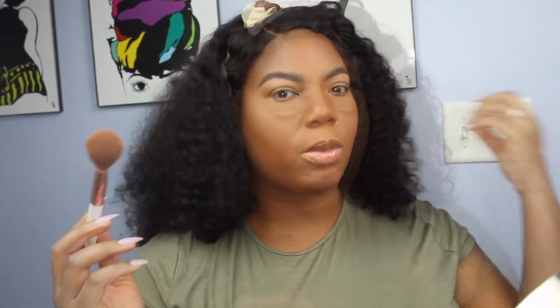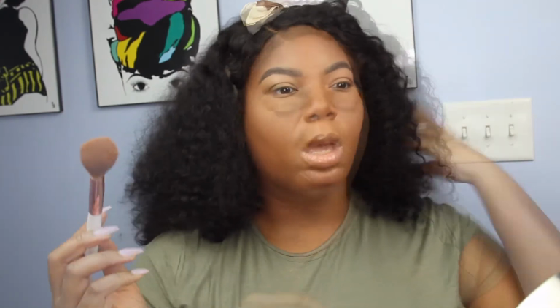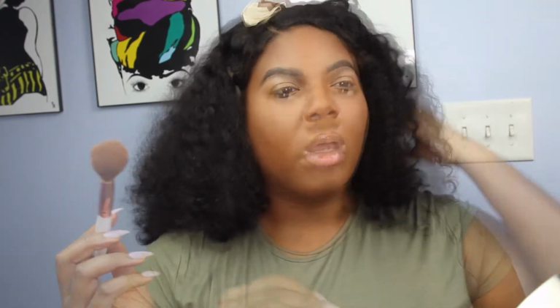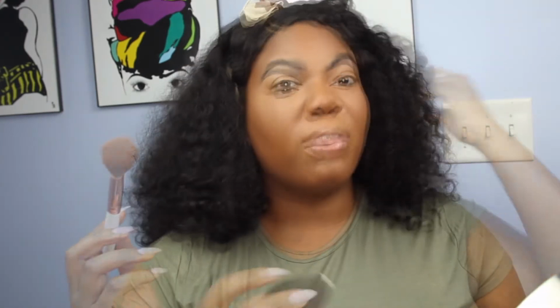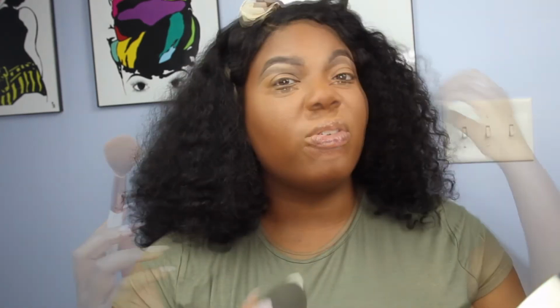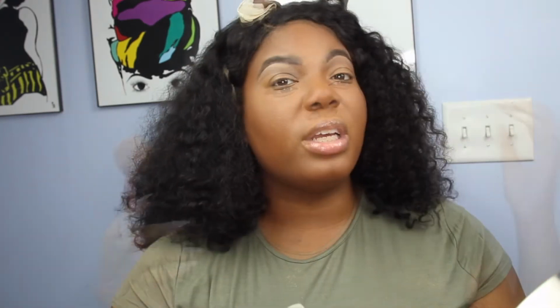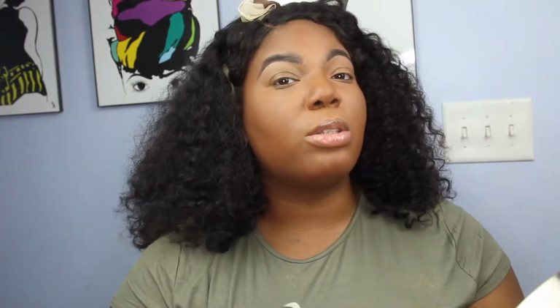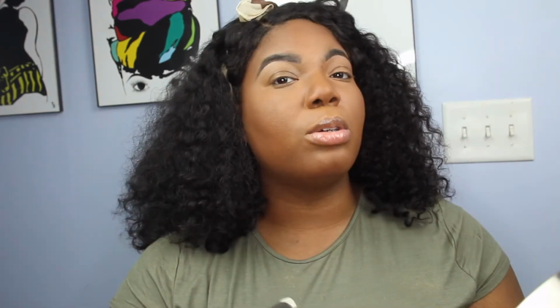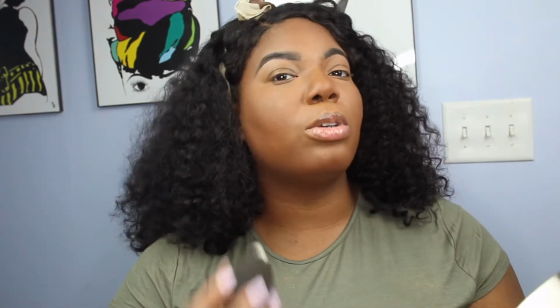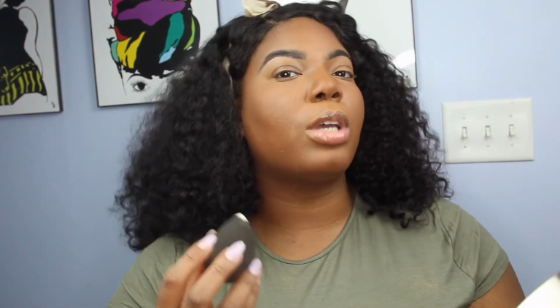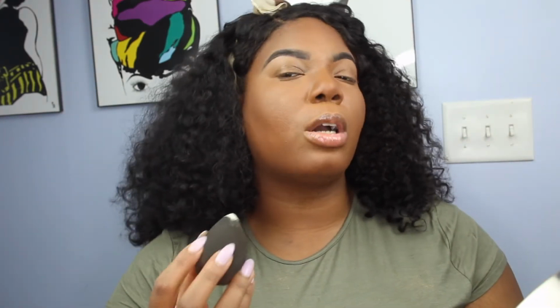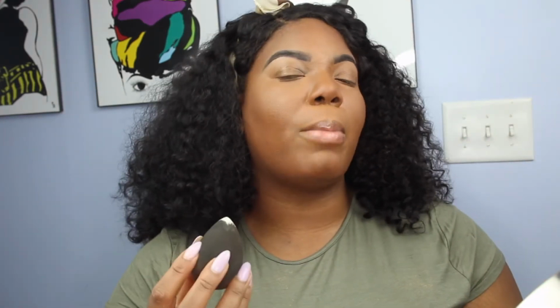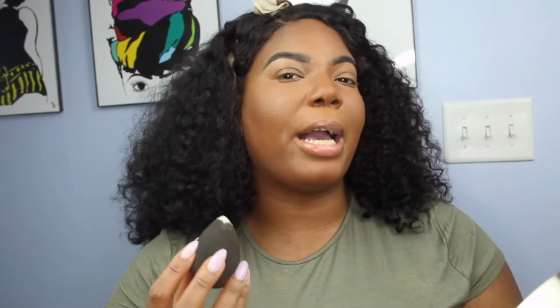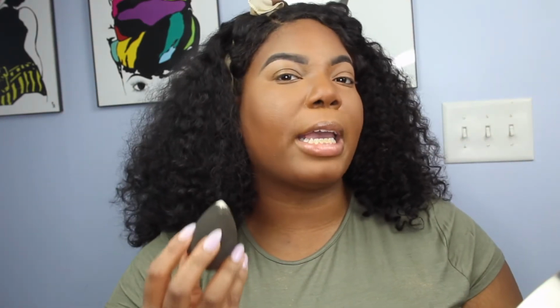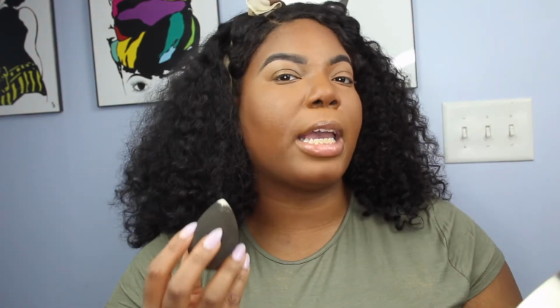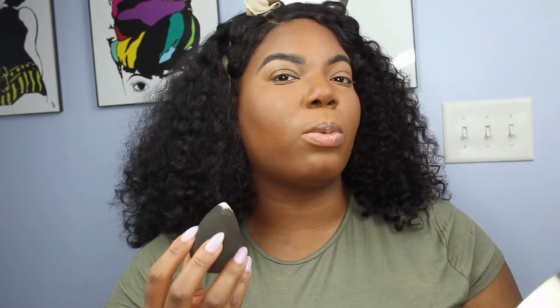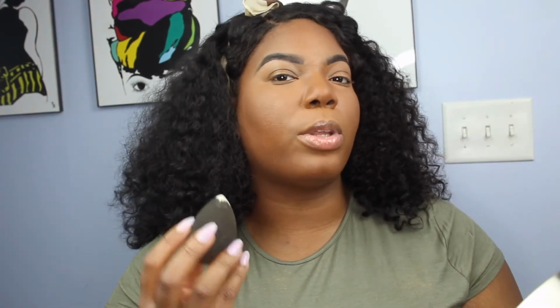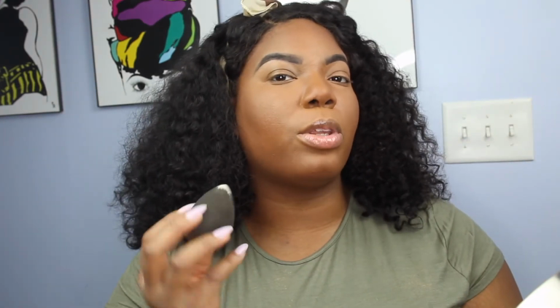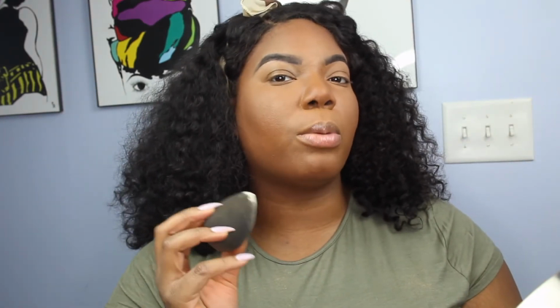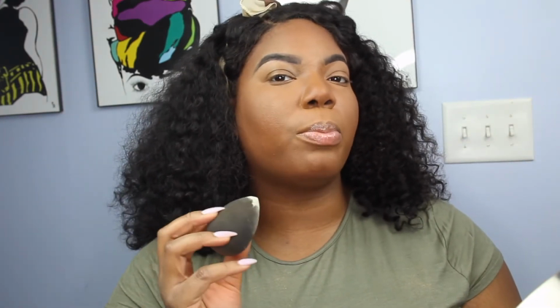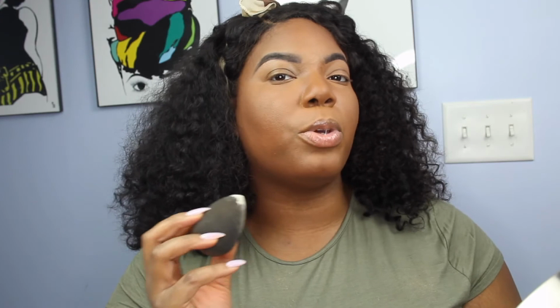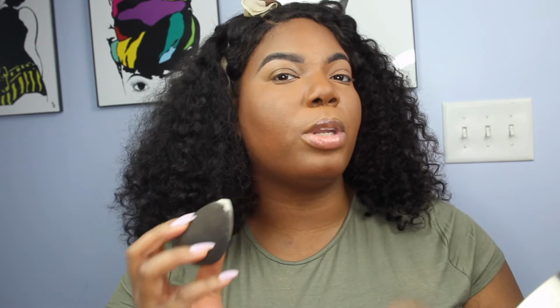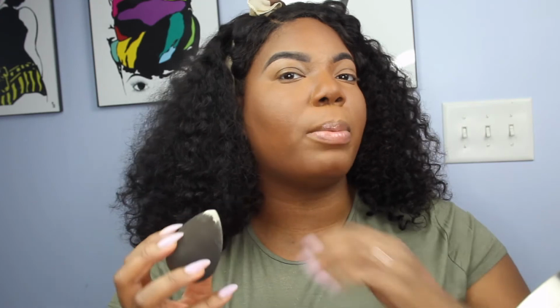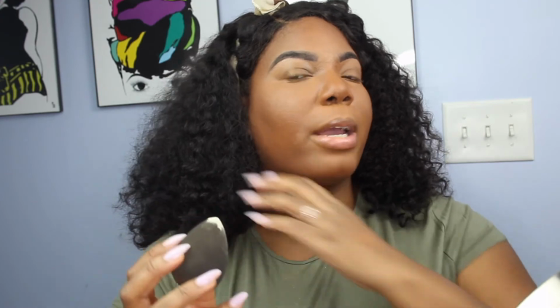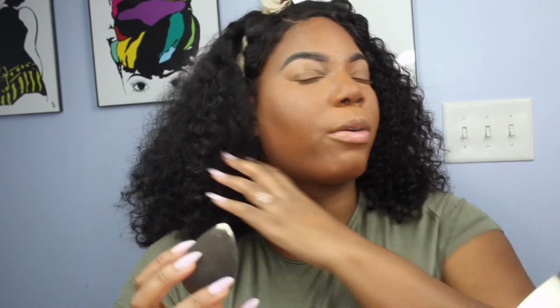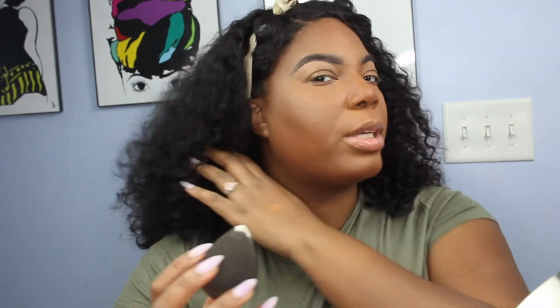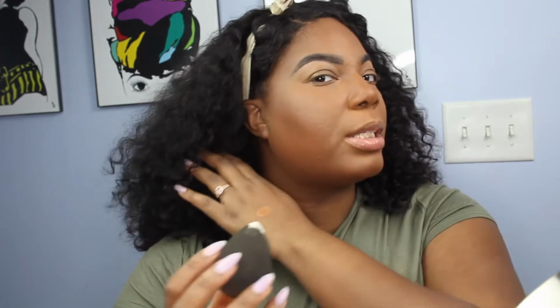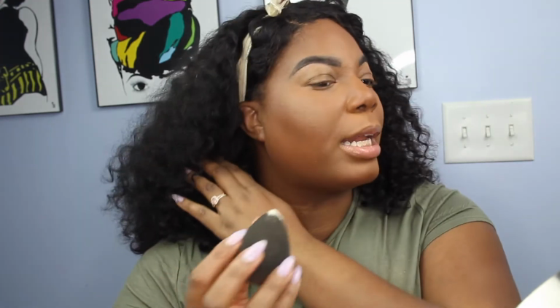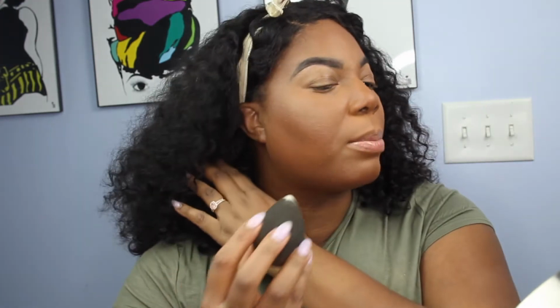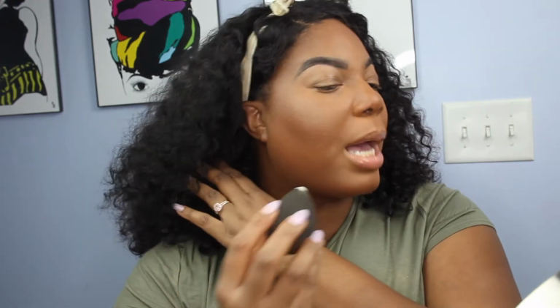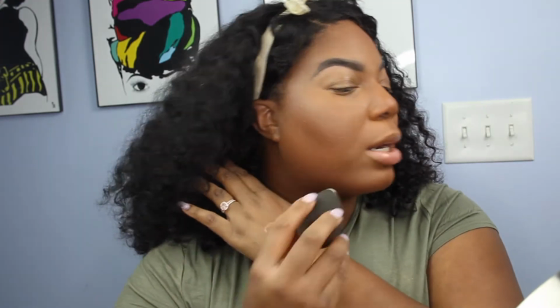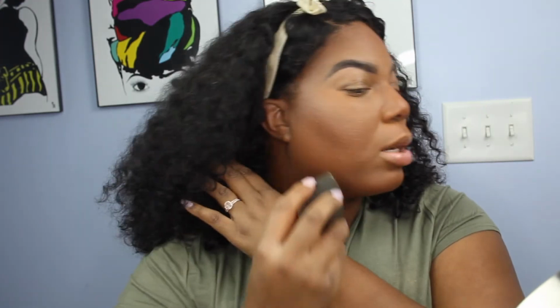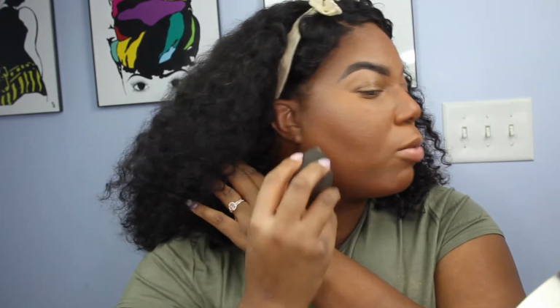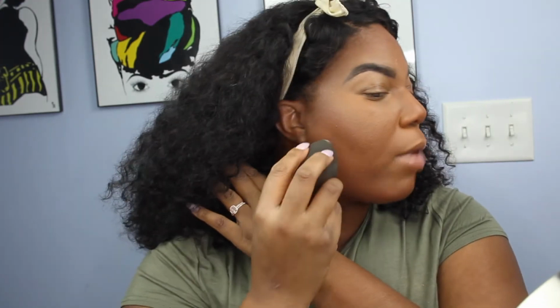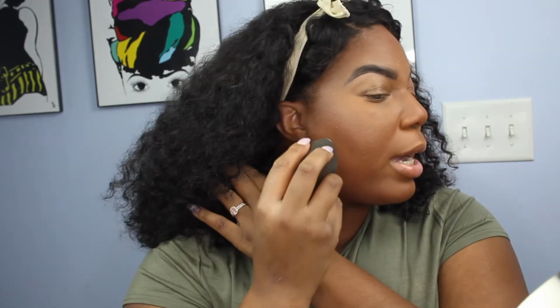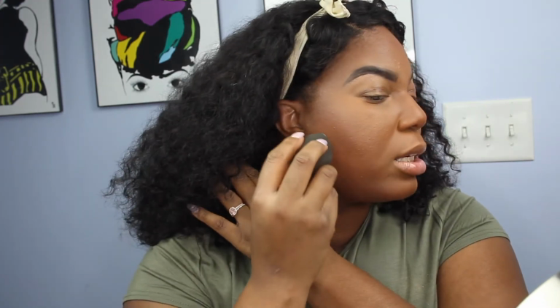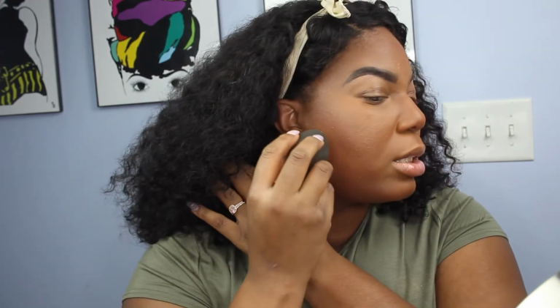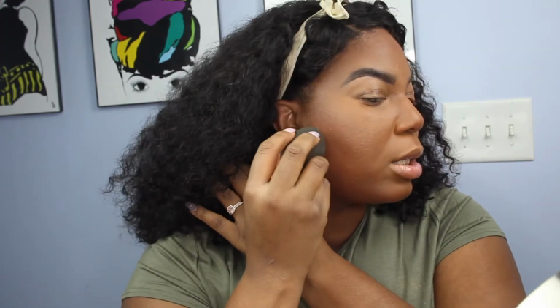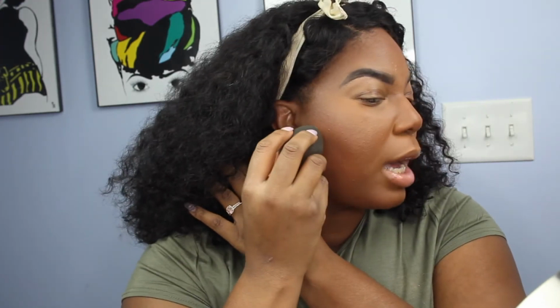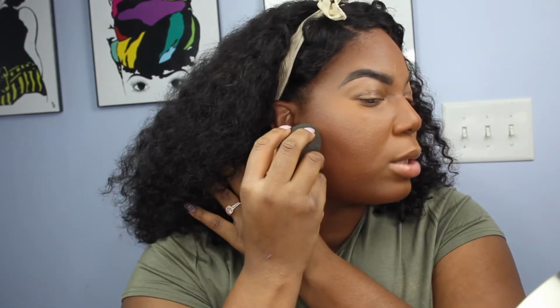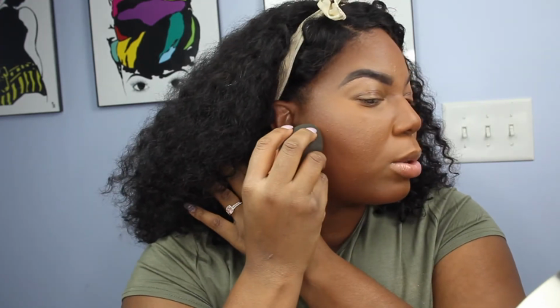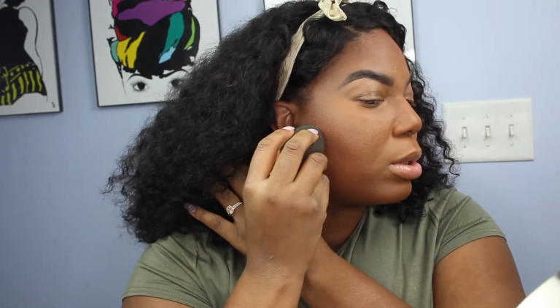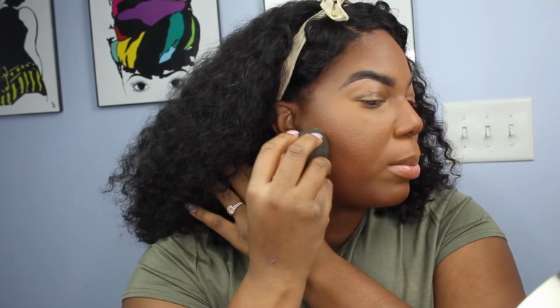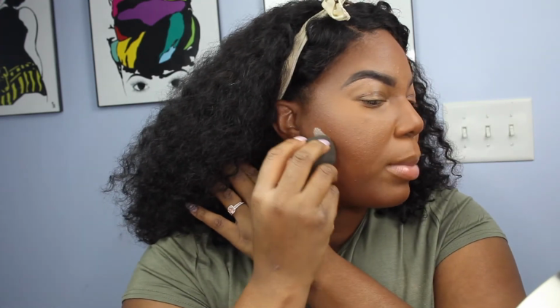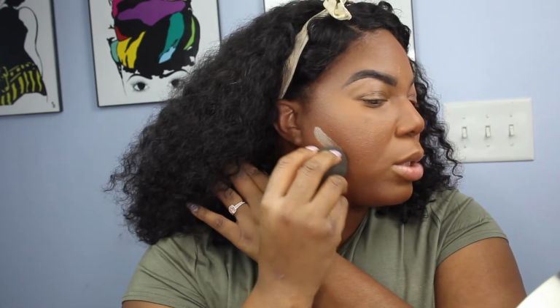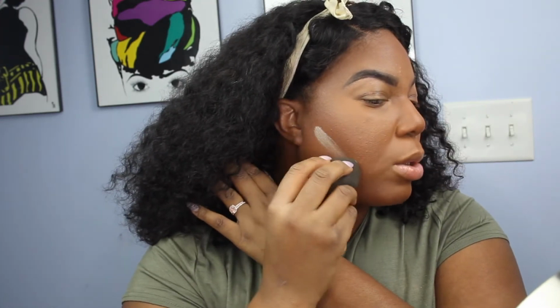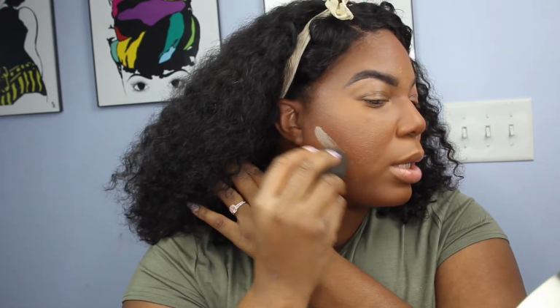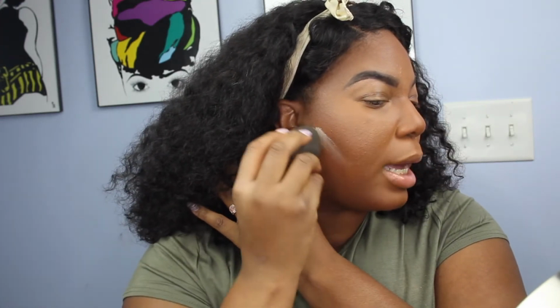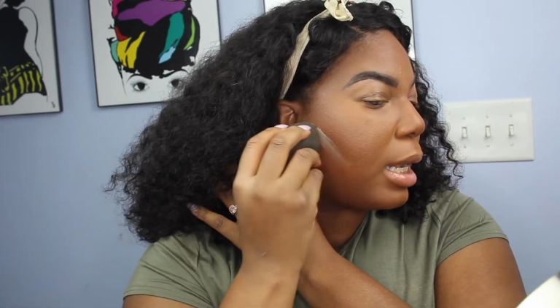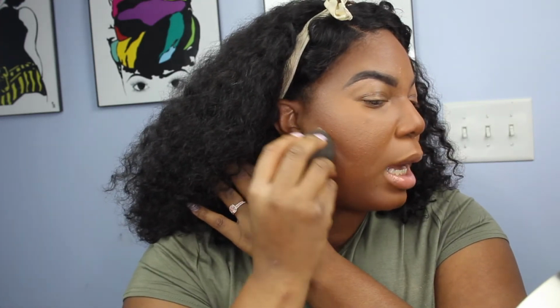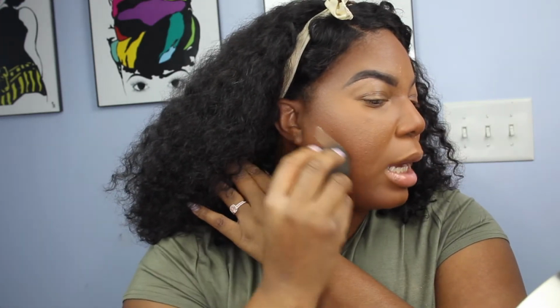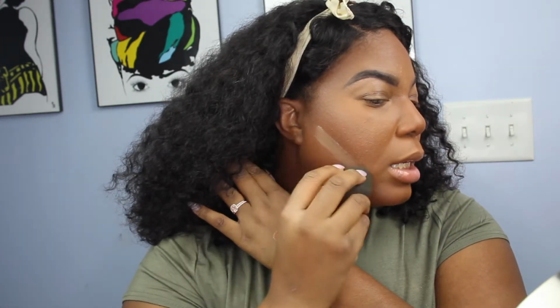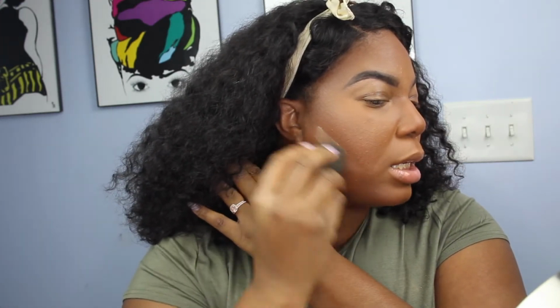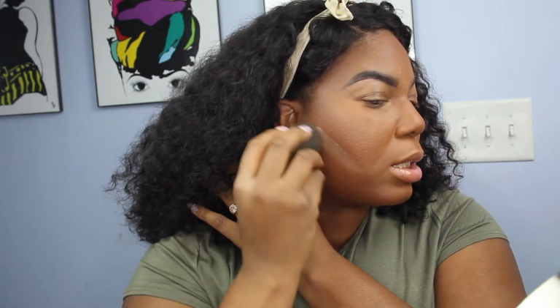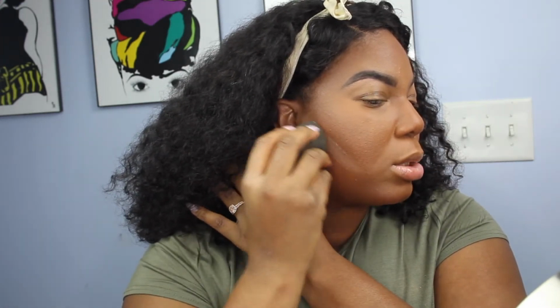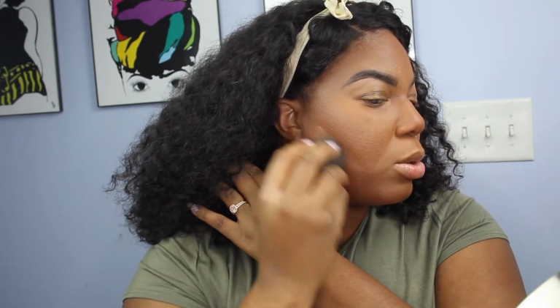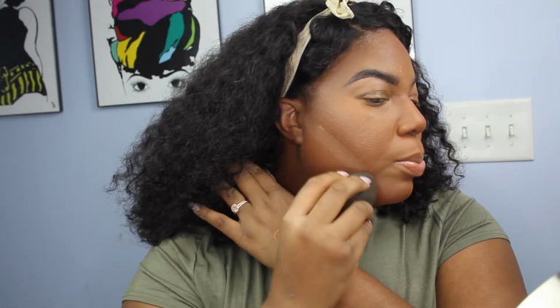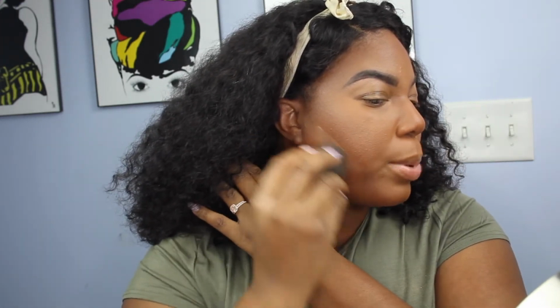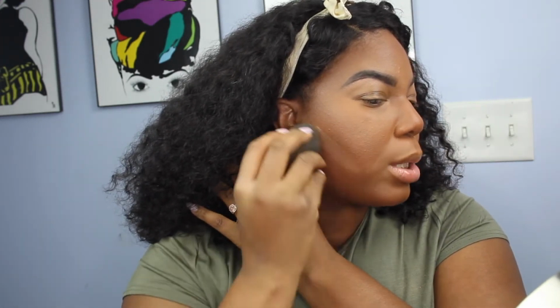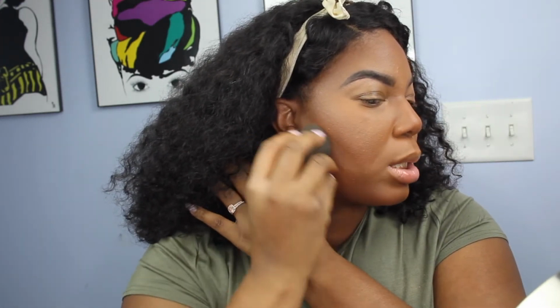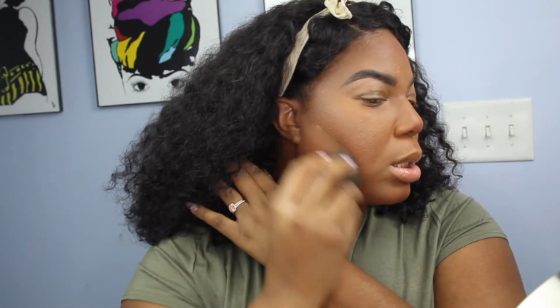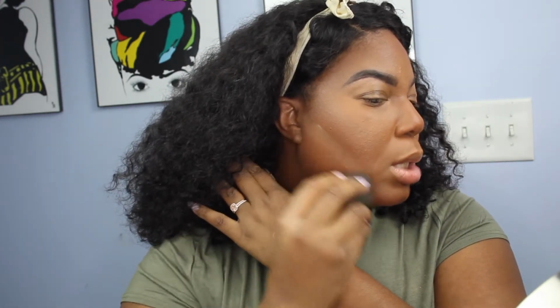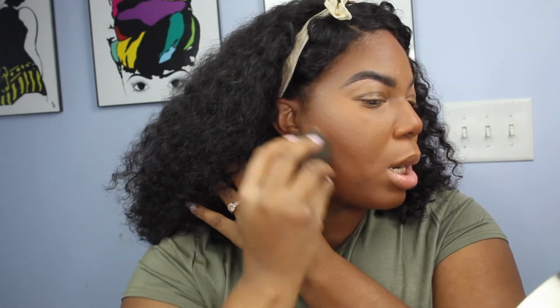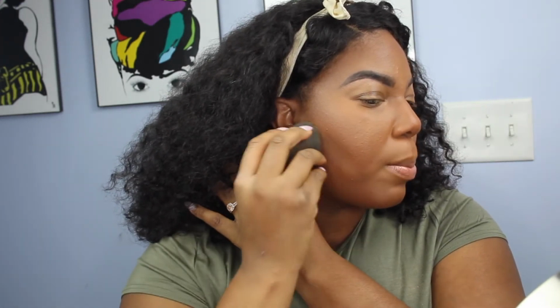If you need to, you can go back in with your Beauty Bakerie Setting Powder right under your contour to make sure that line is super sharp.